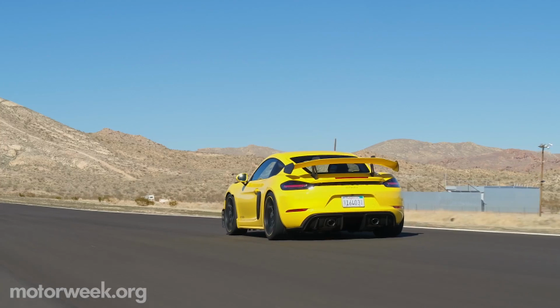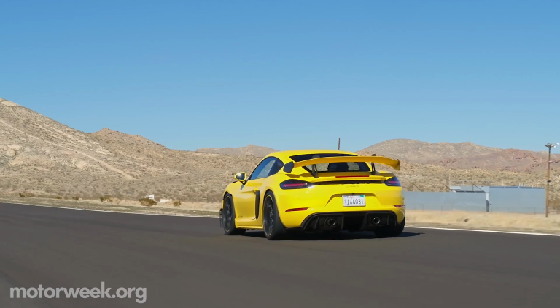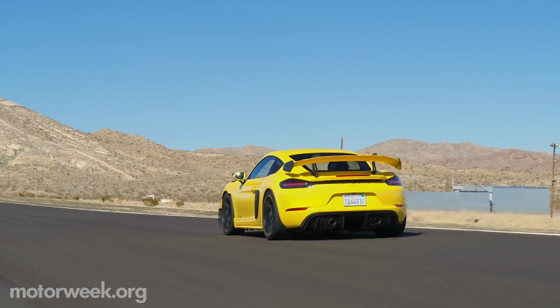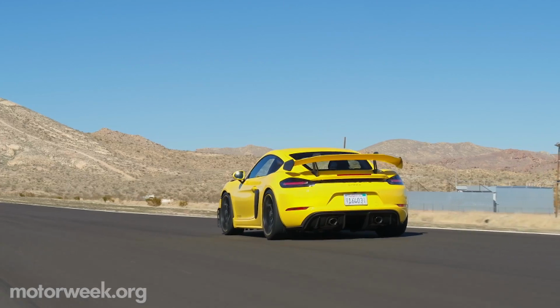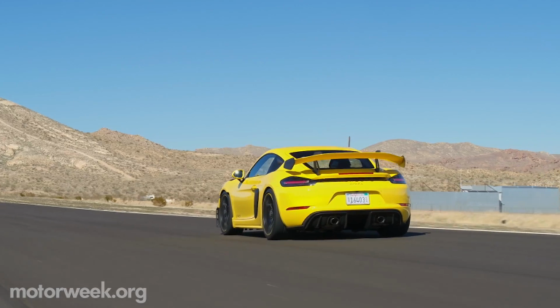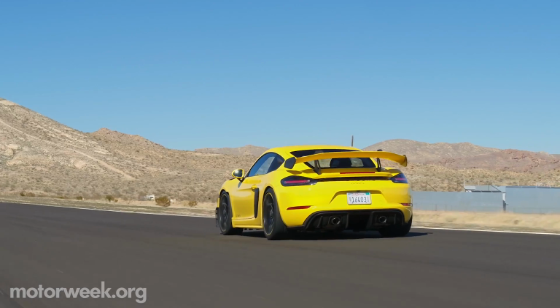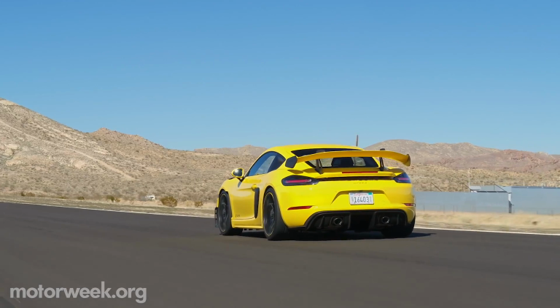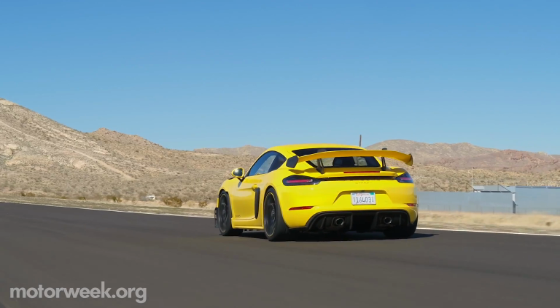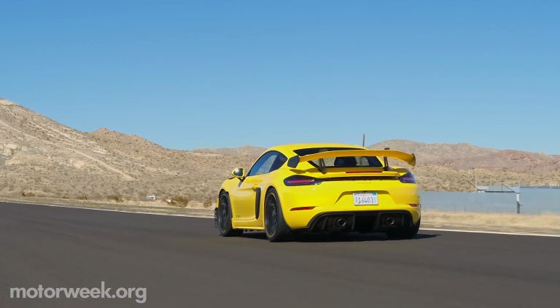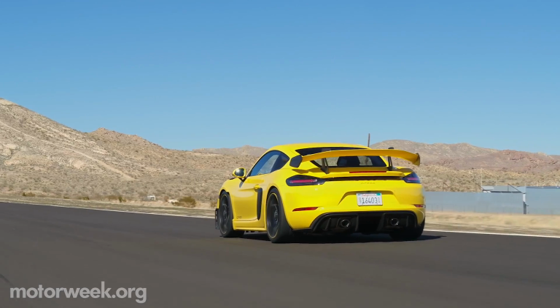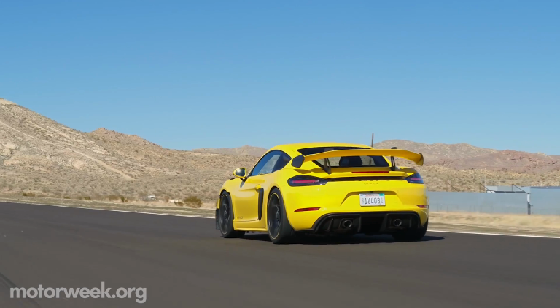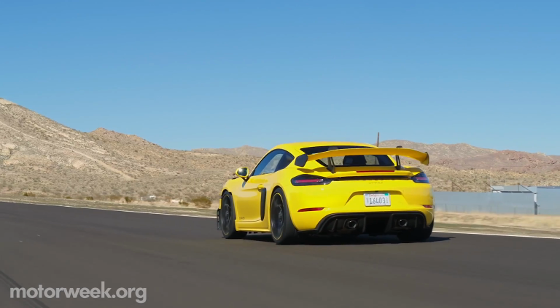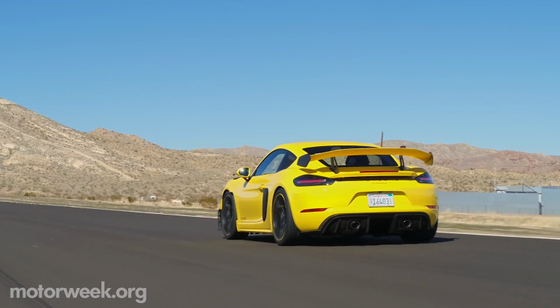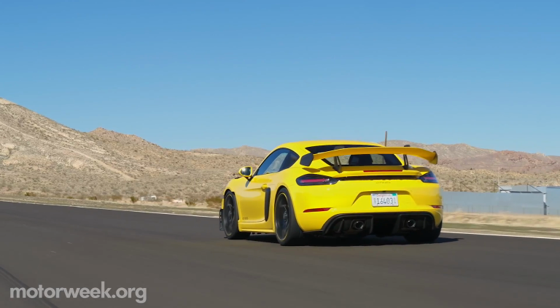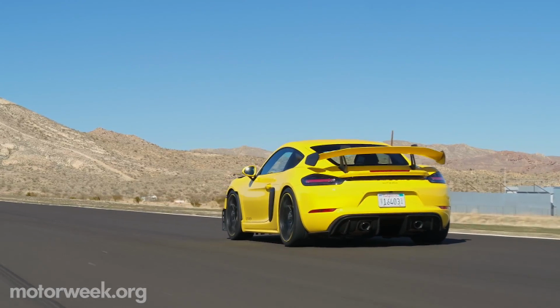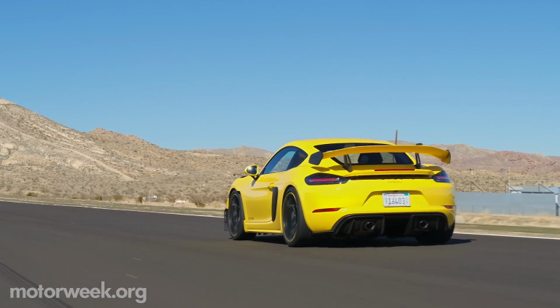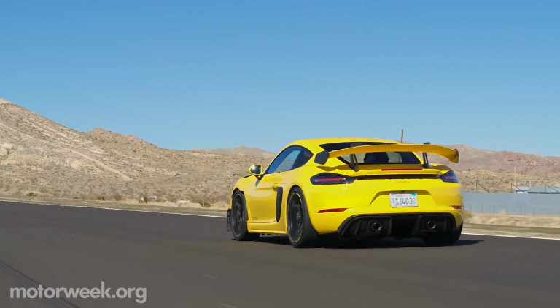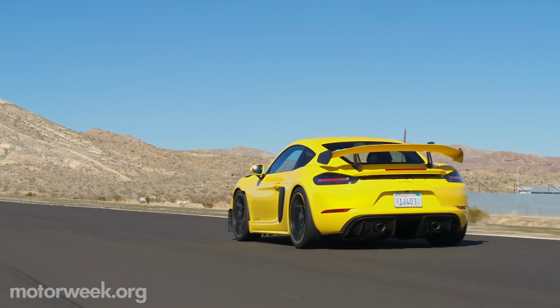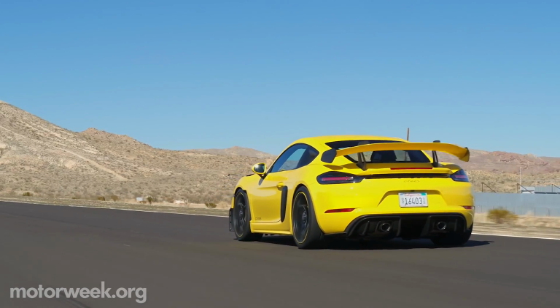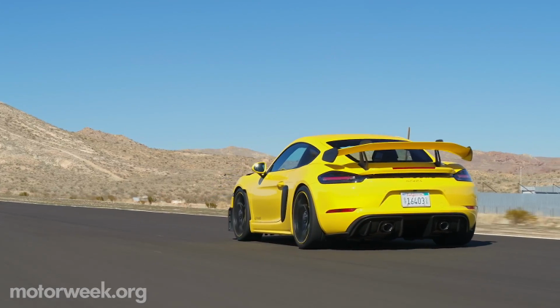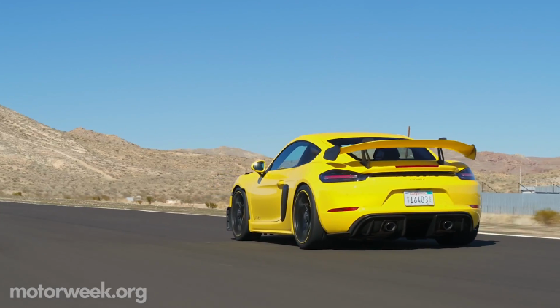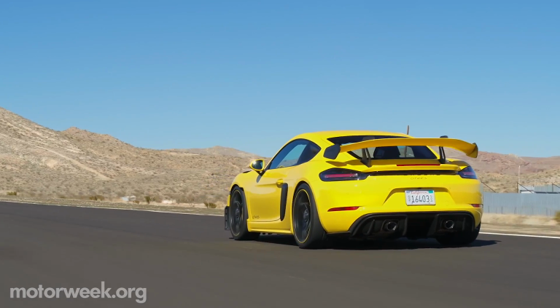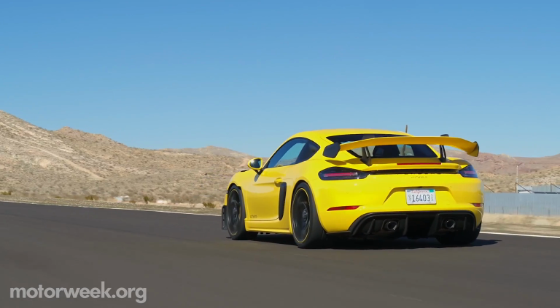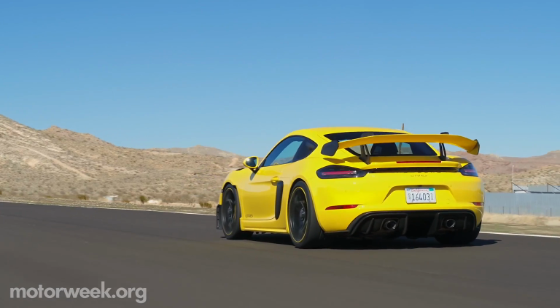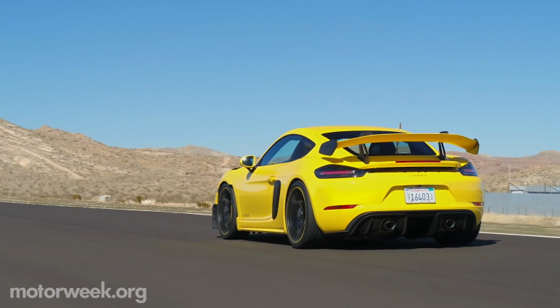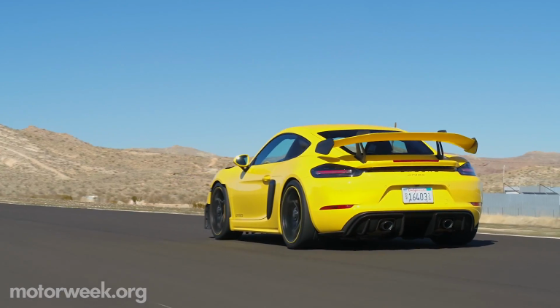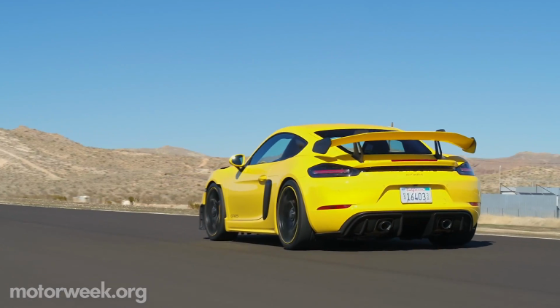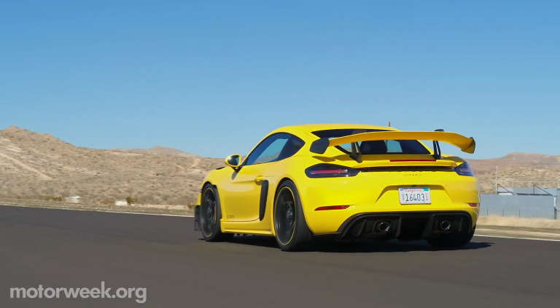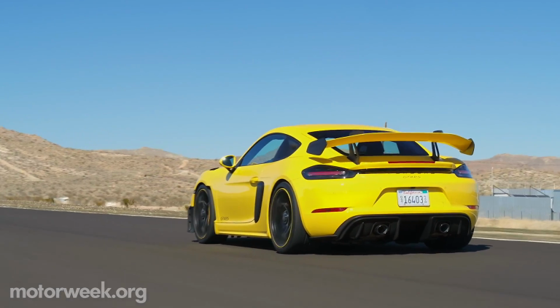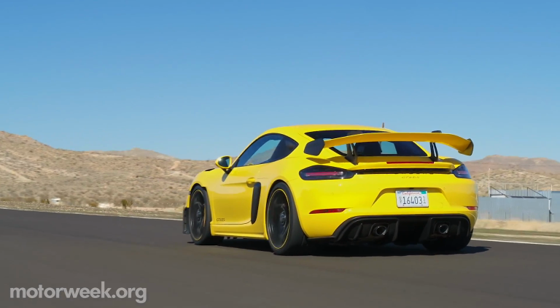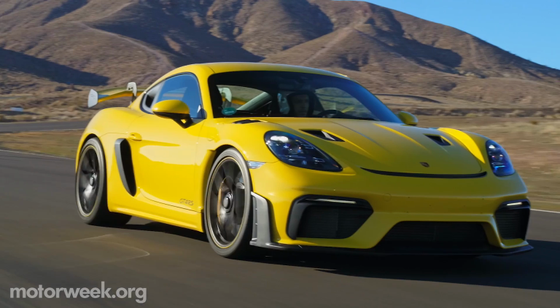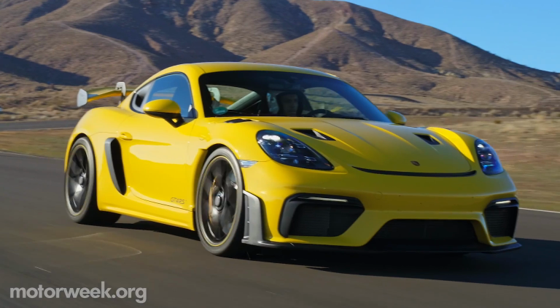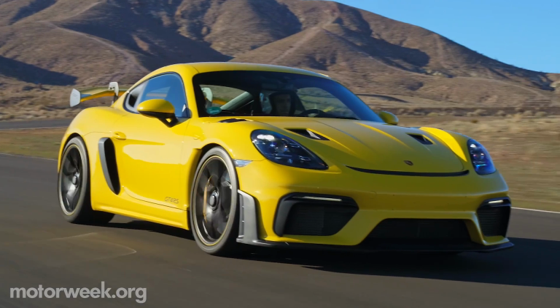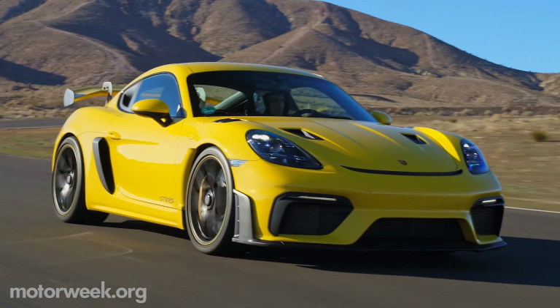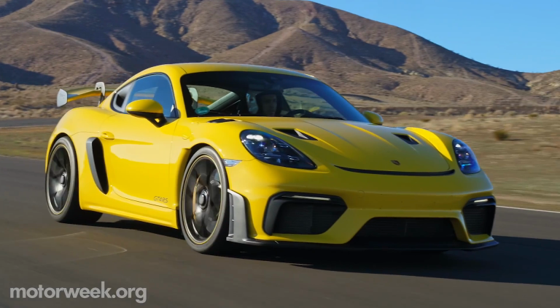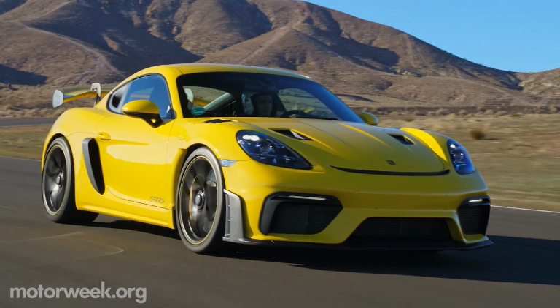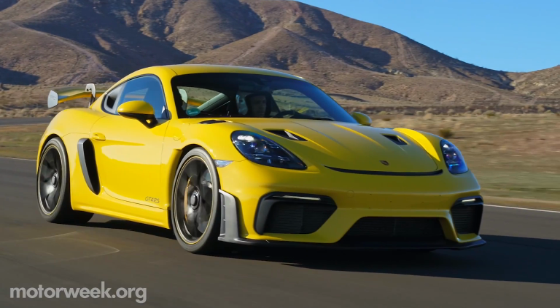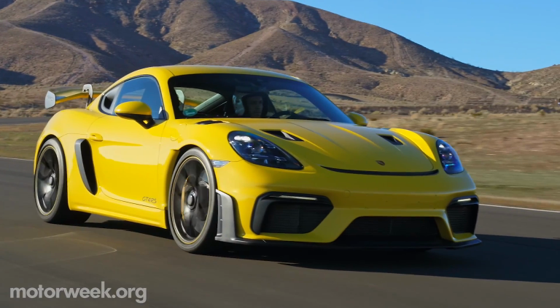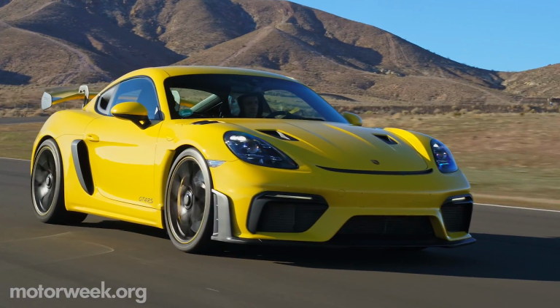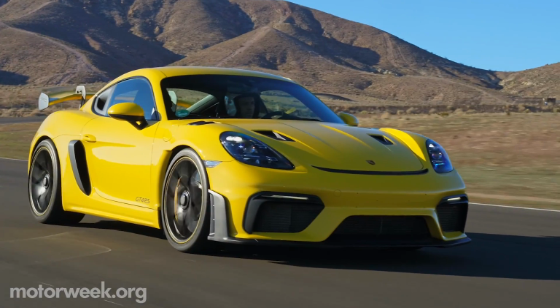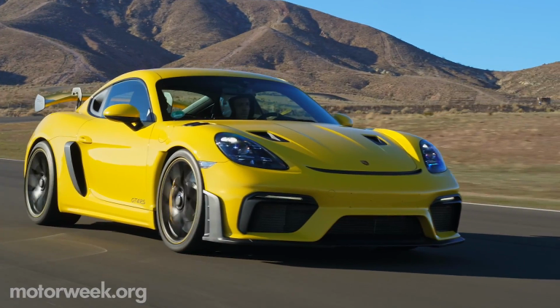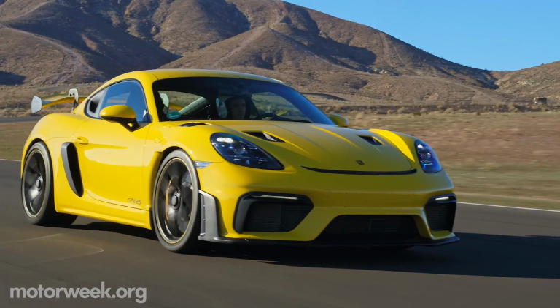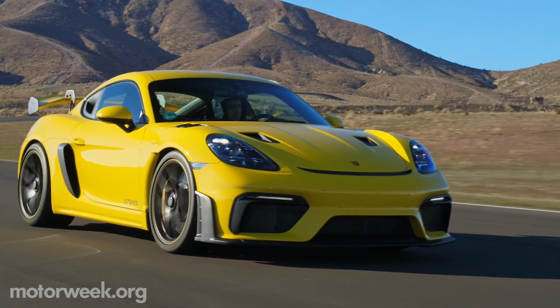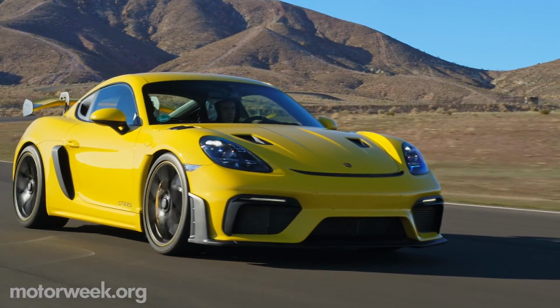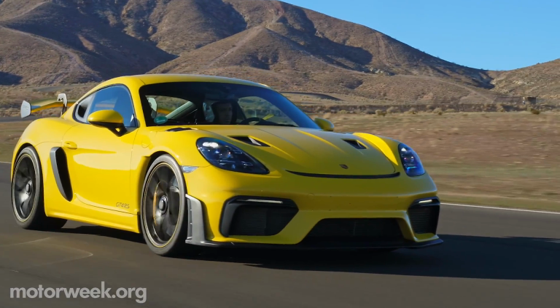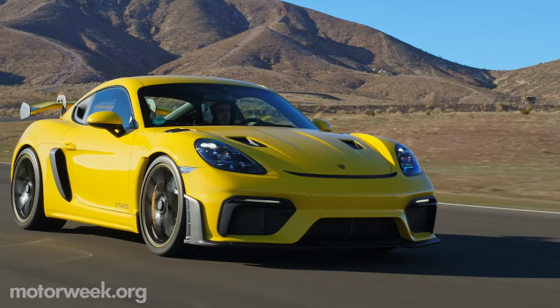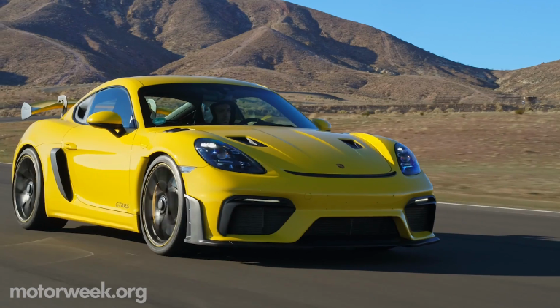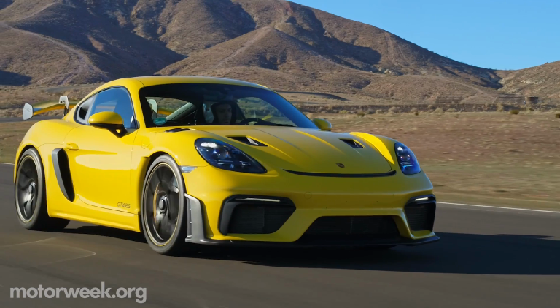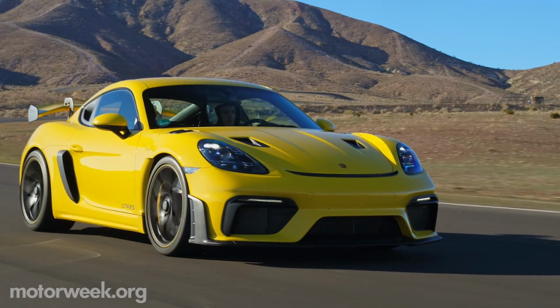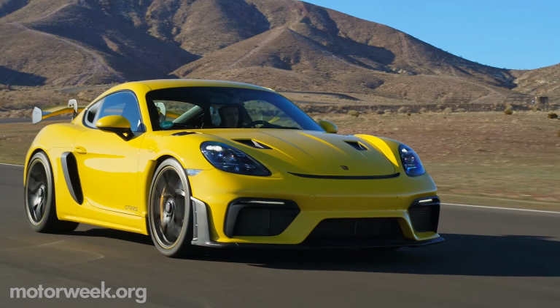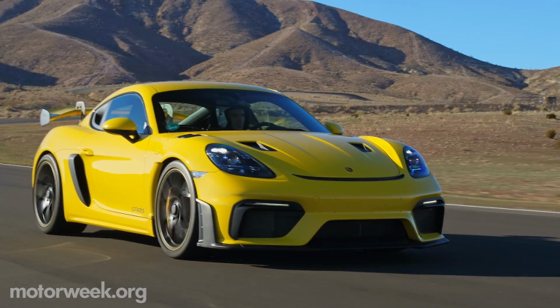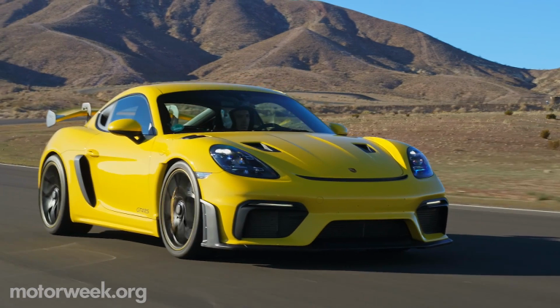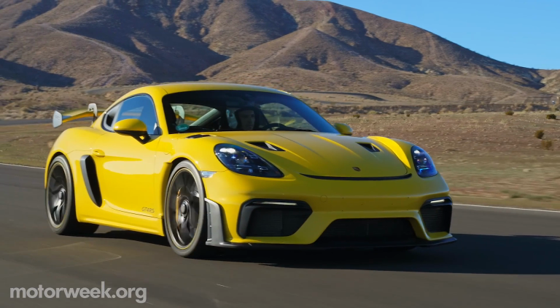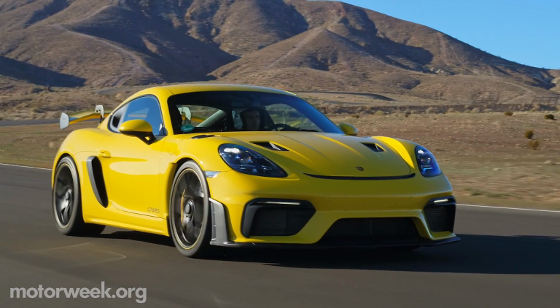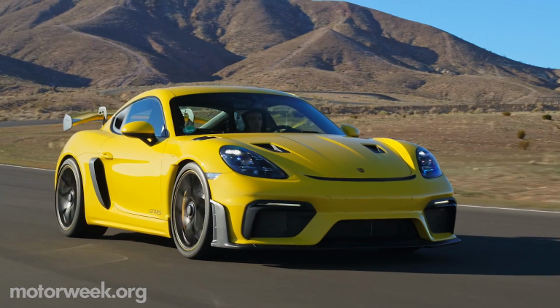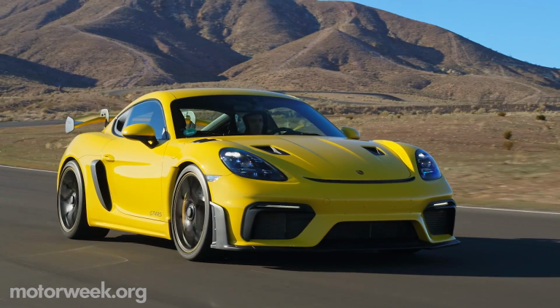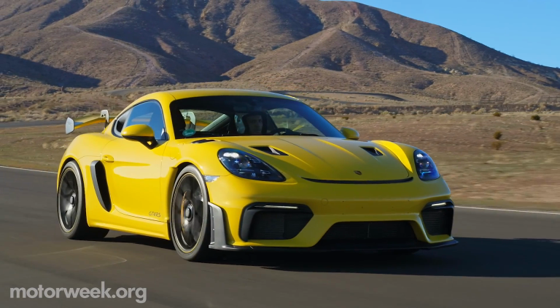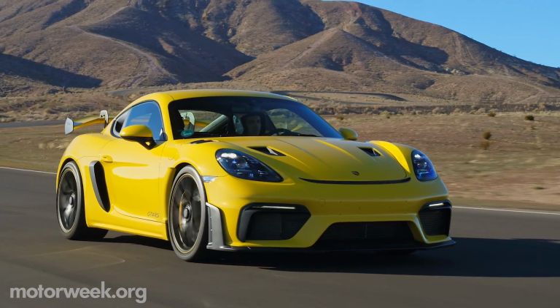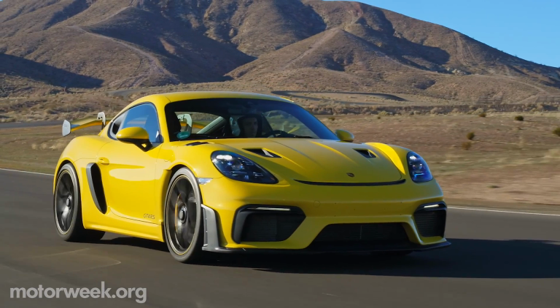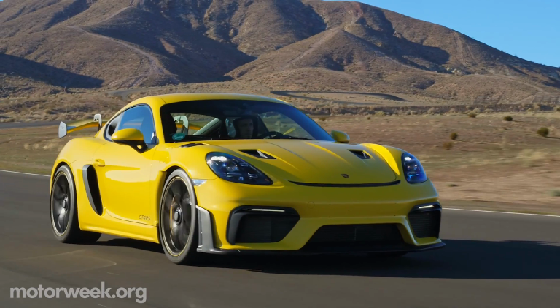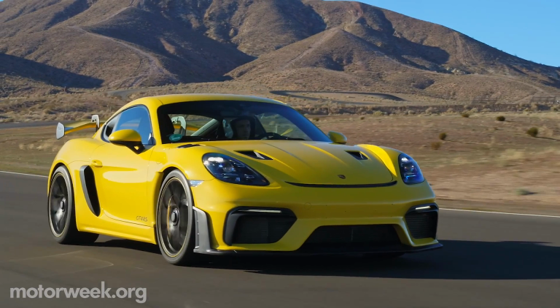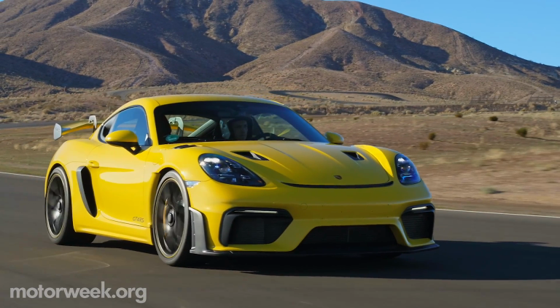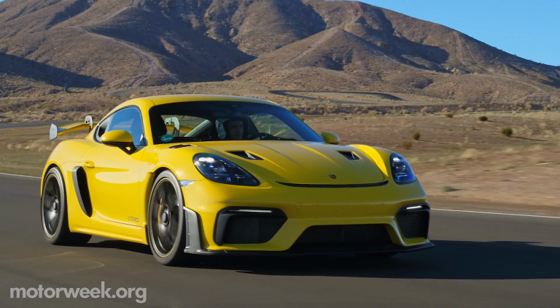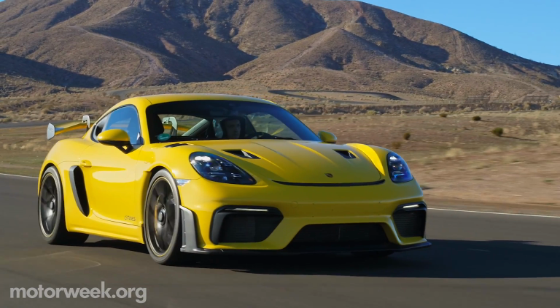0-60 runs are over in 3.2 seconds, en route to a 196 mph top speed.